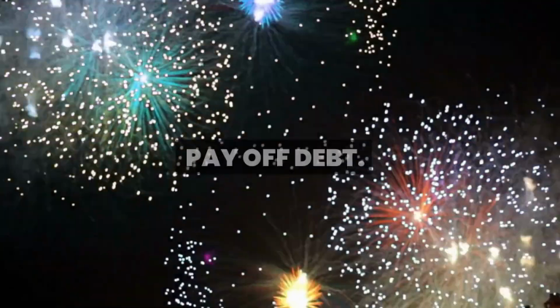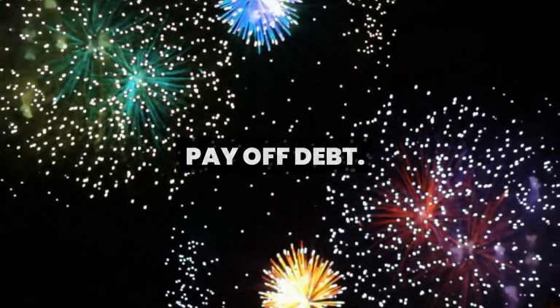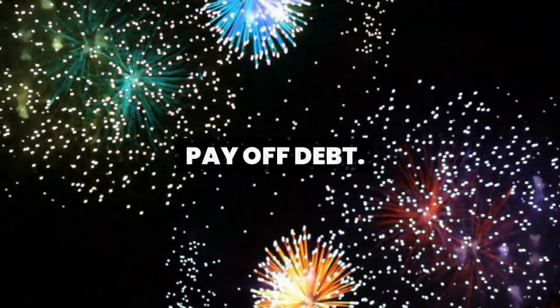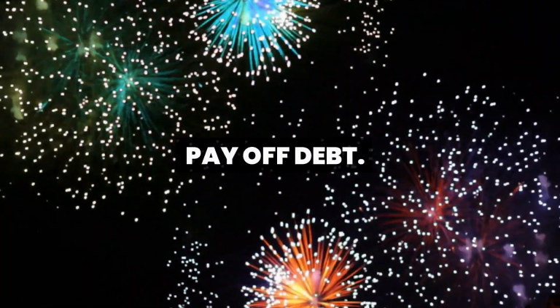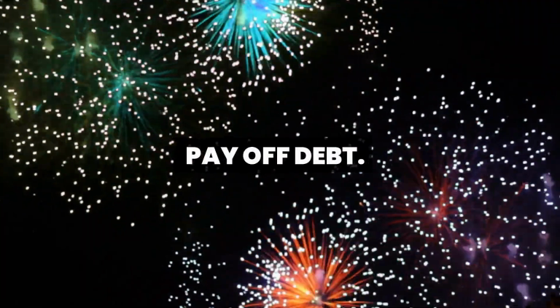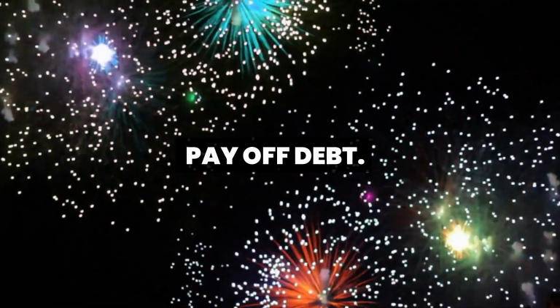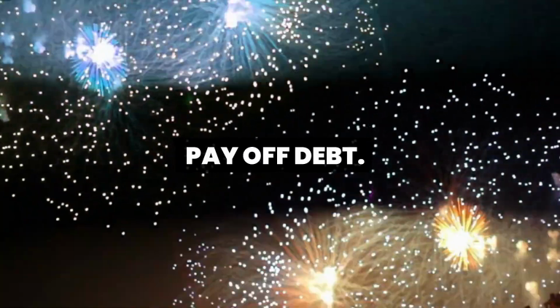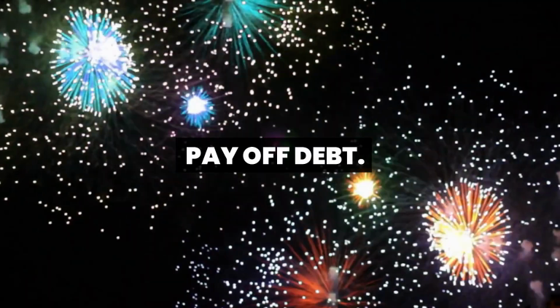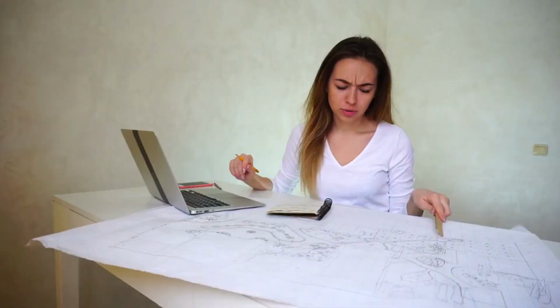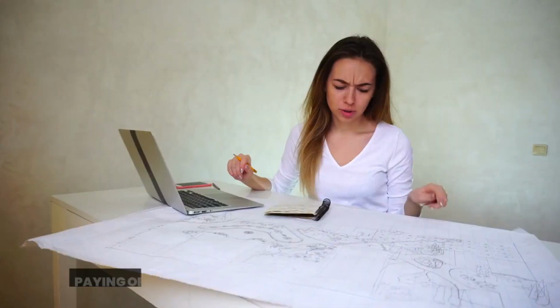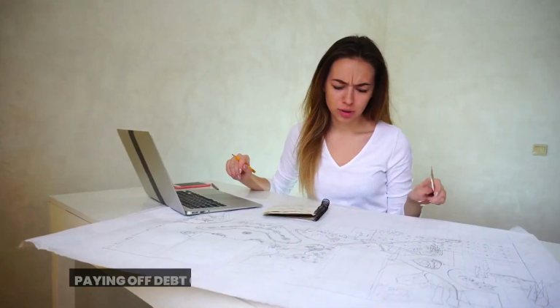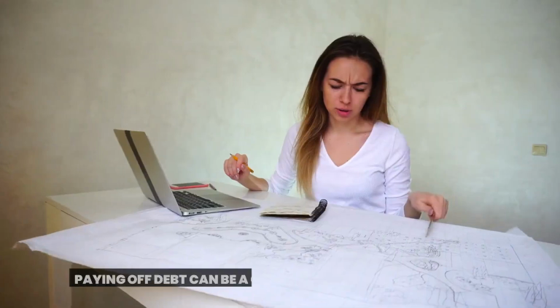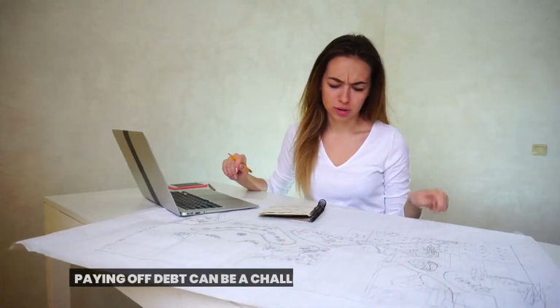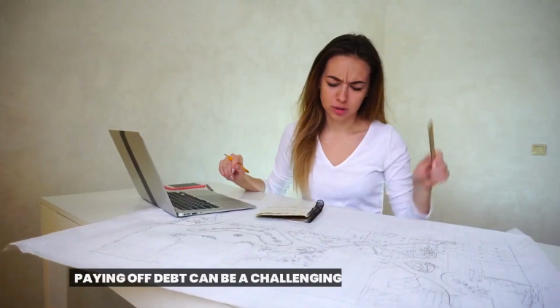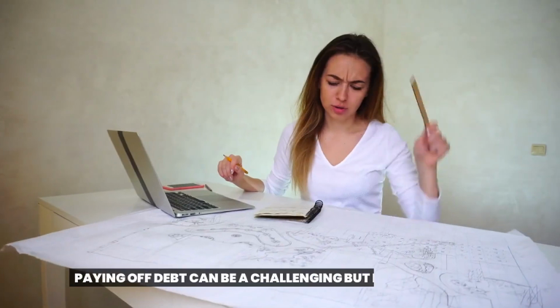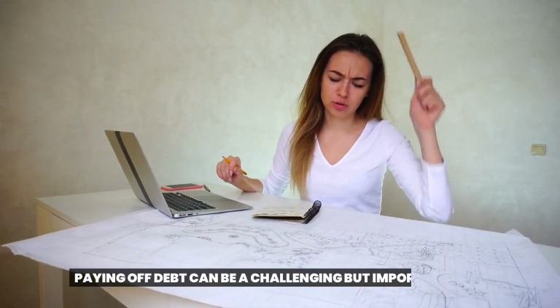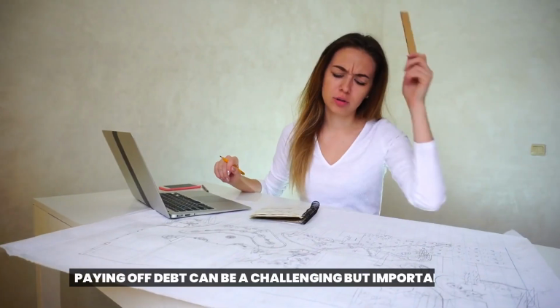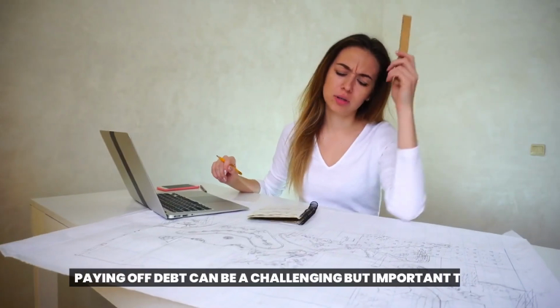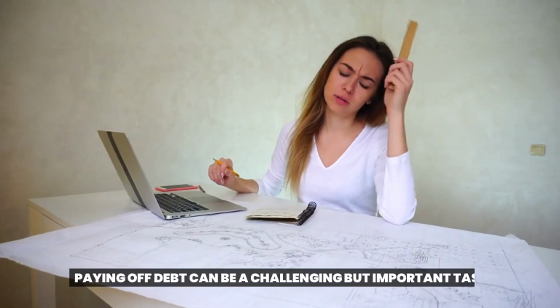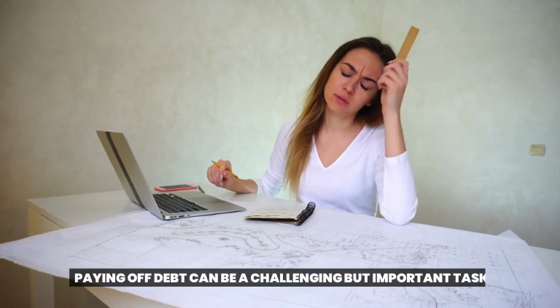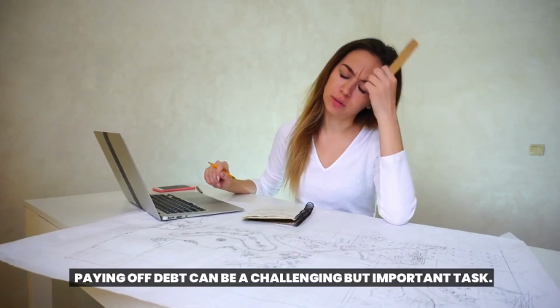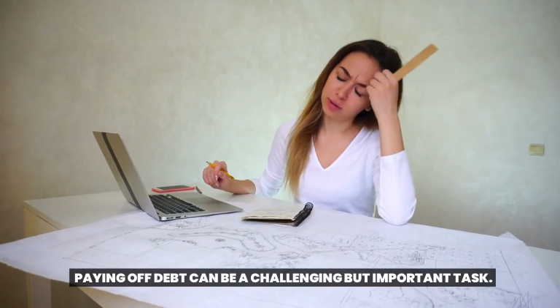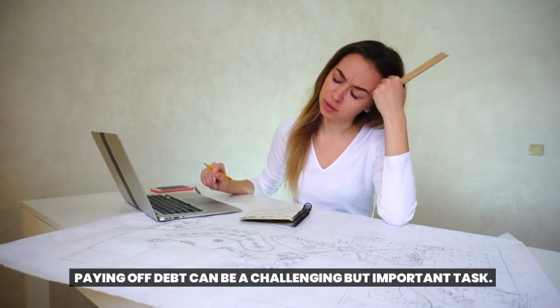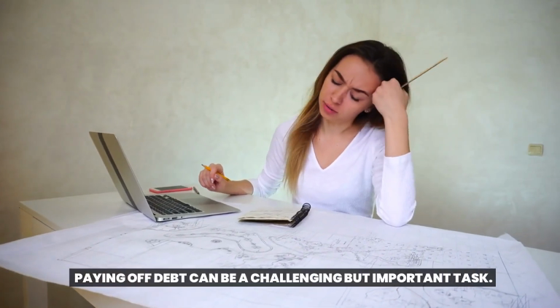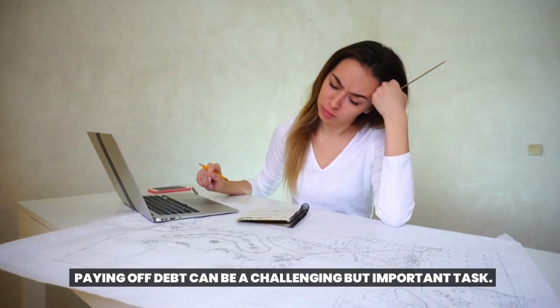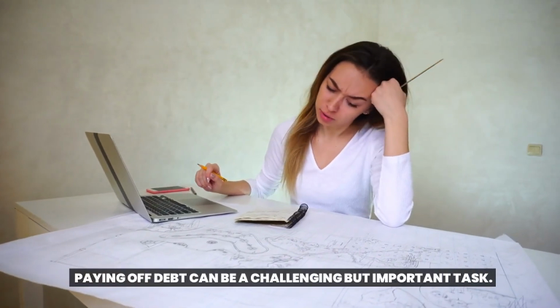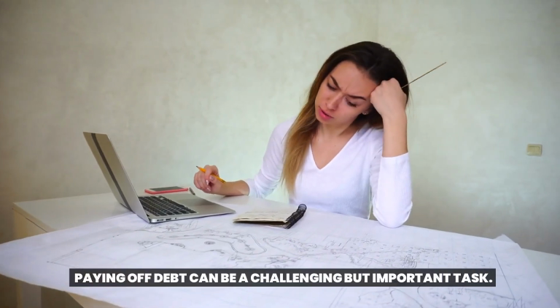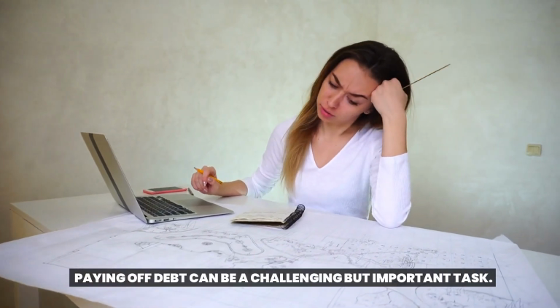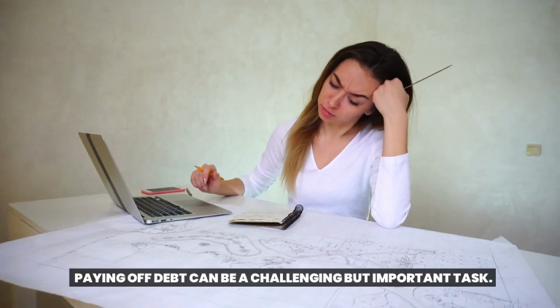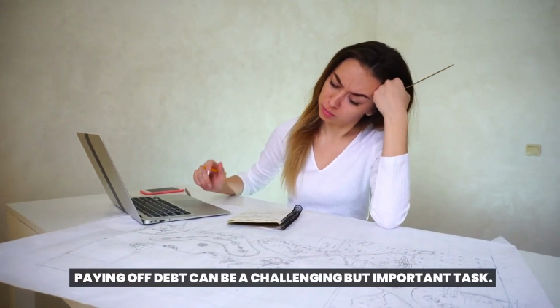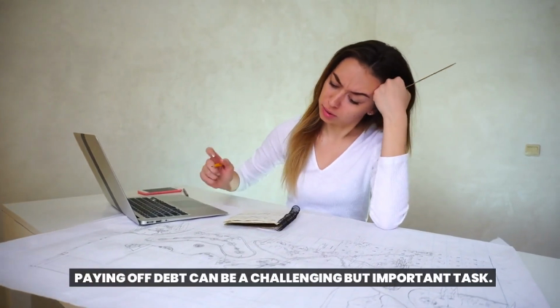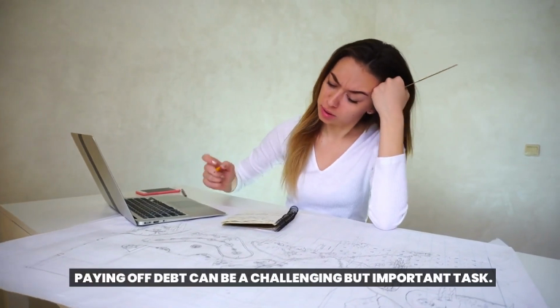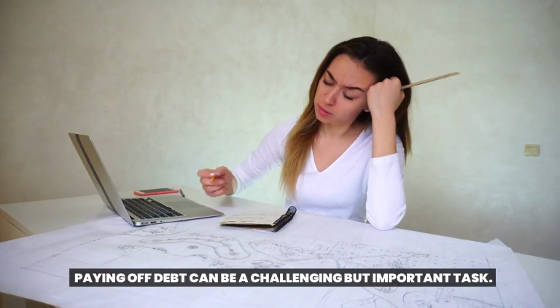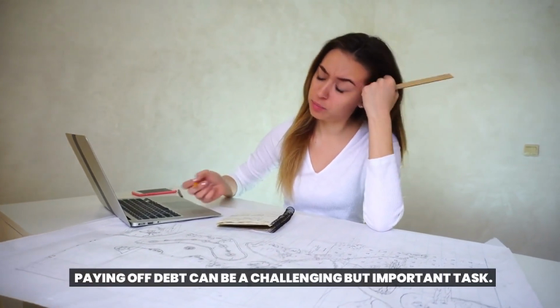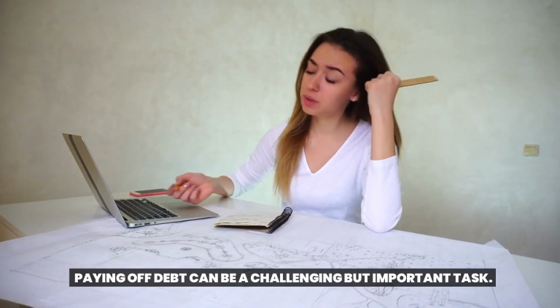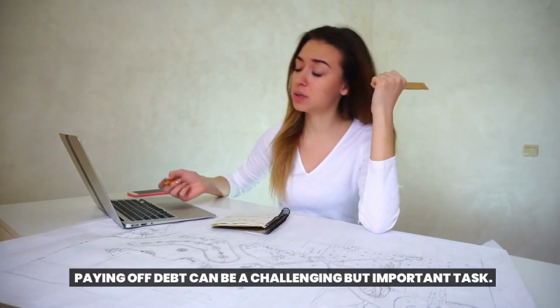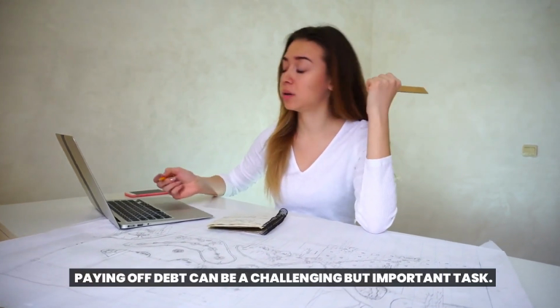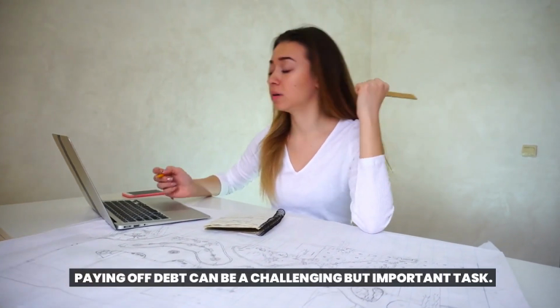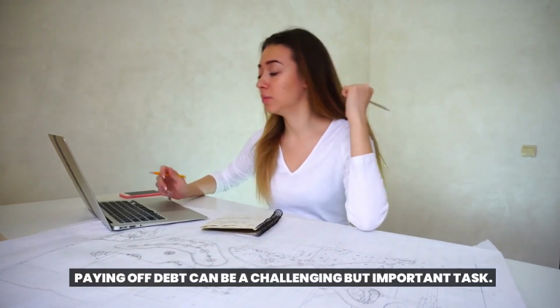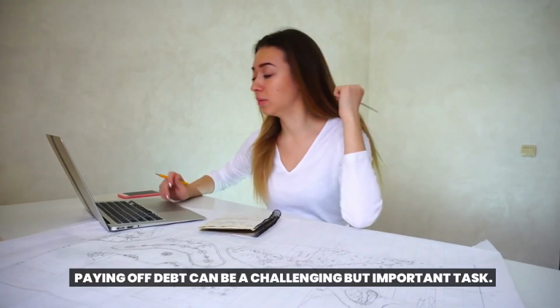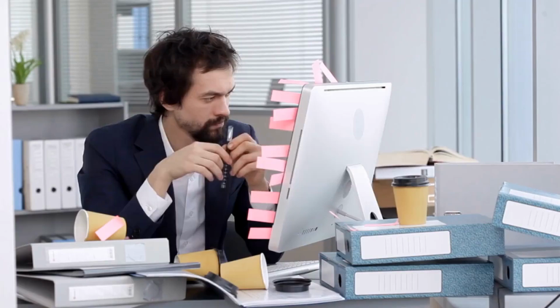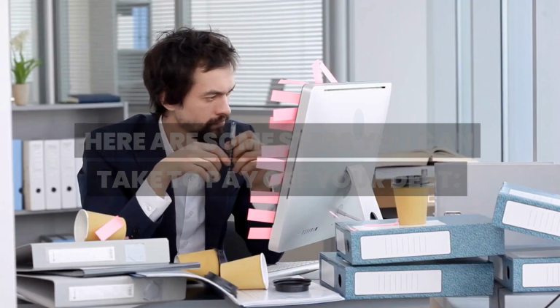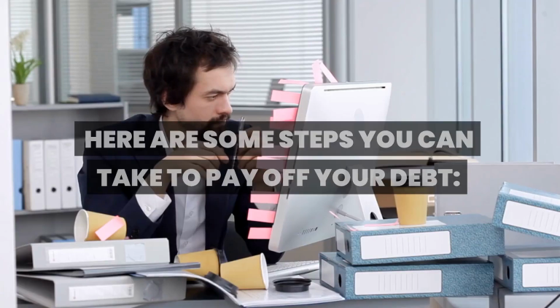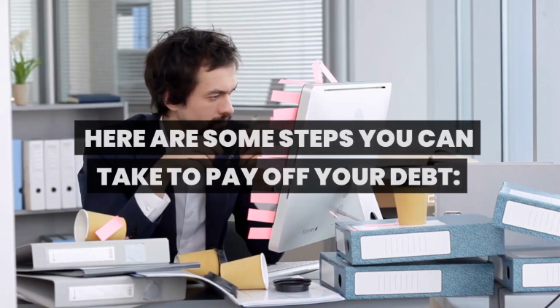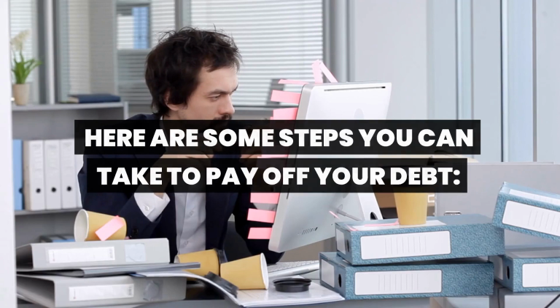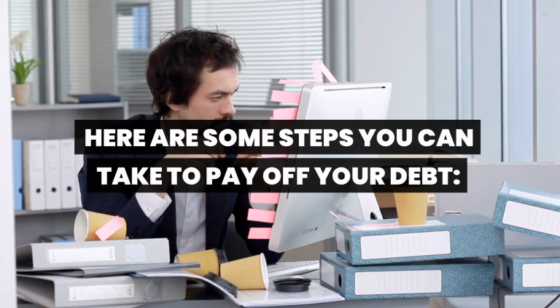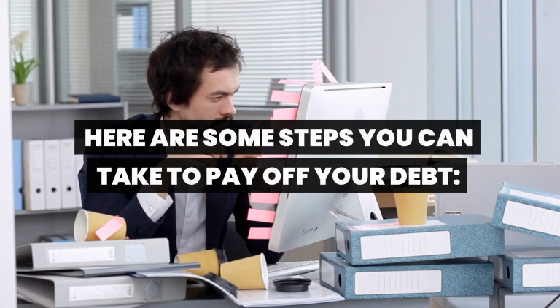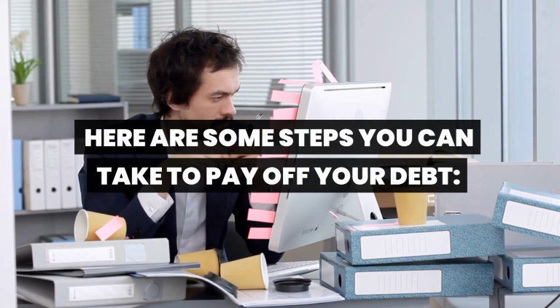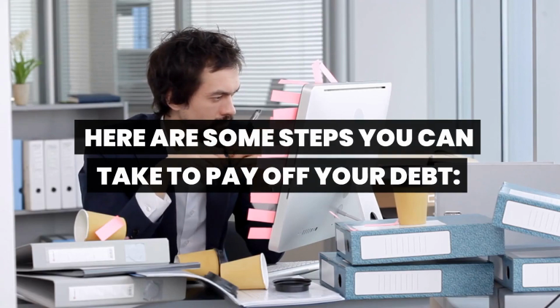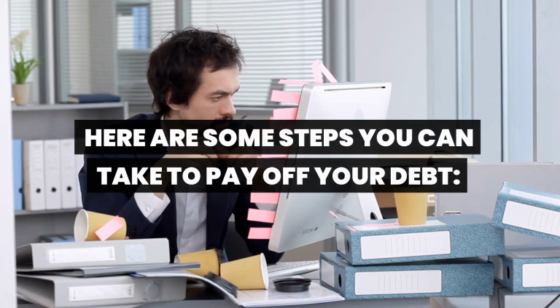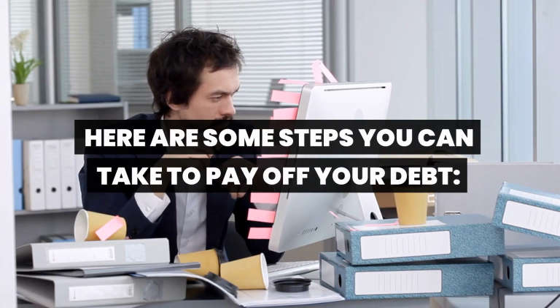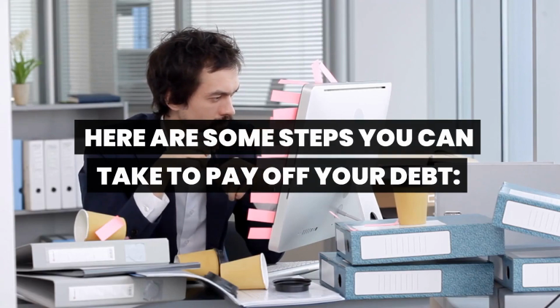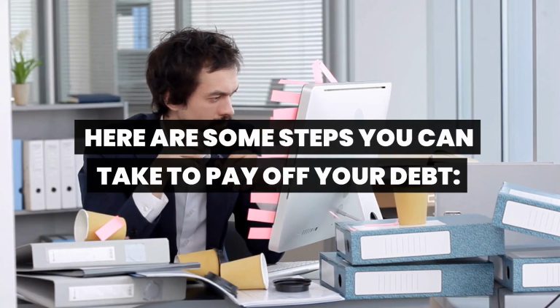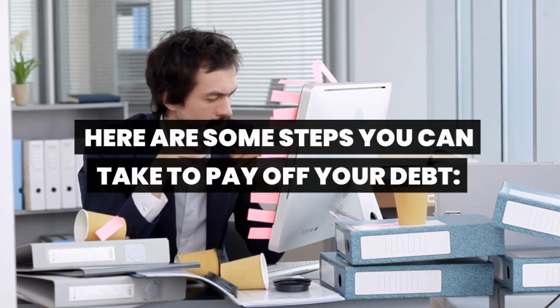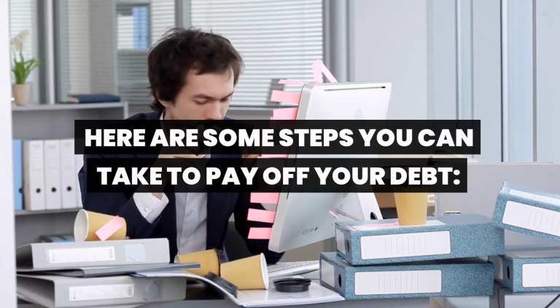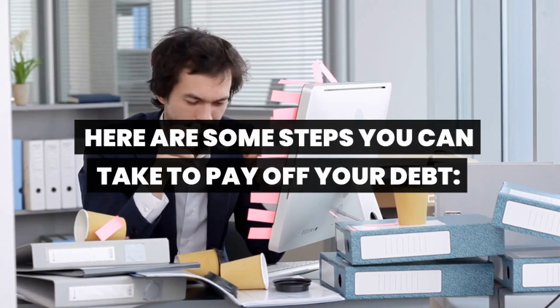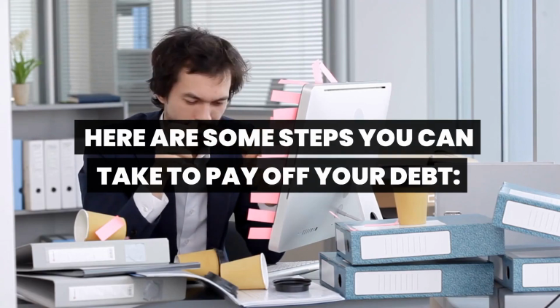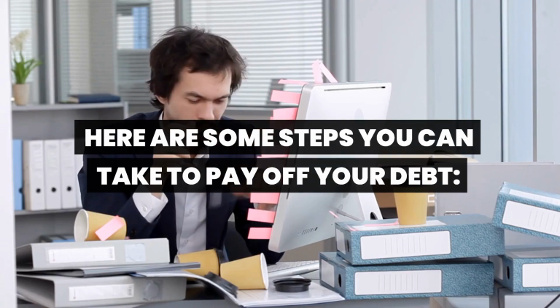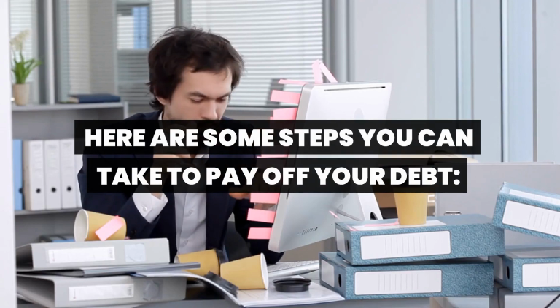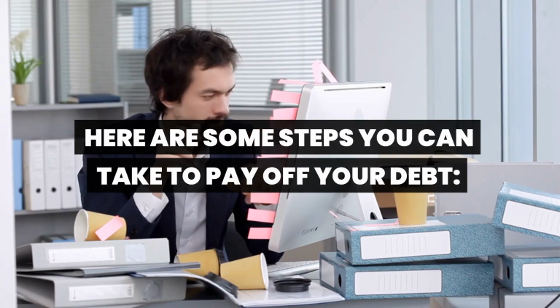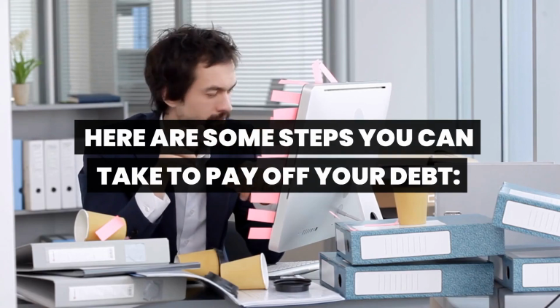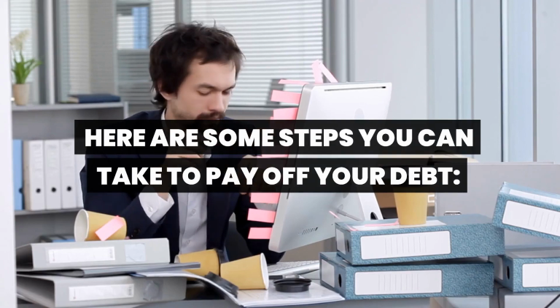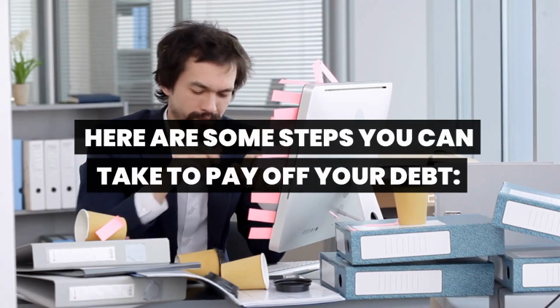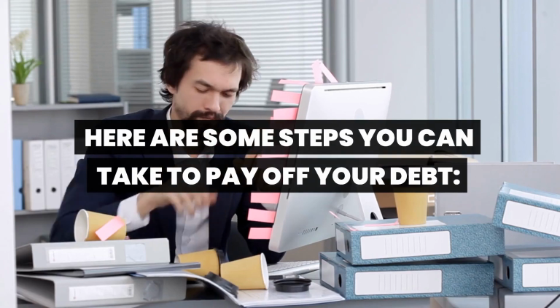Pay off debt. Paying off debt can be a challenging but important task. Here are some steps you can take to pay off your debt.